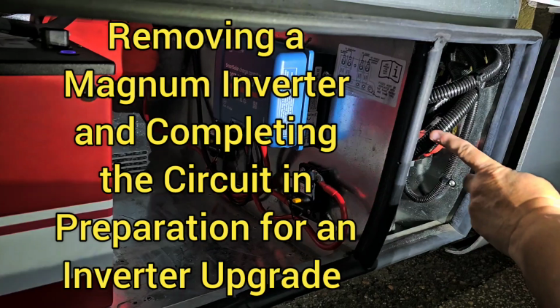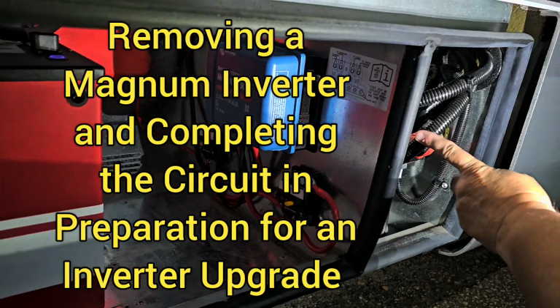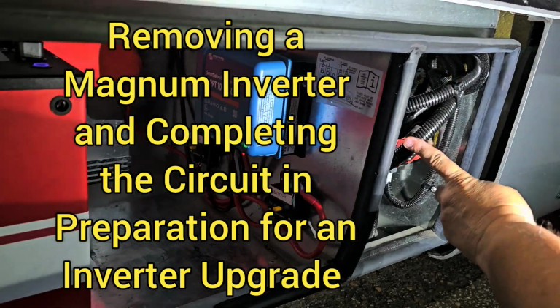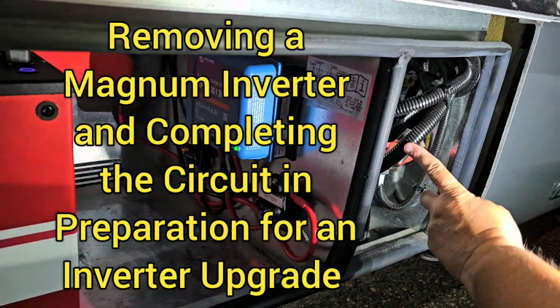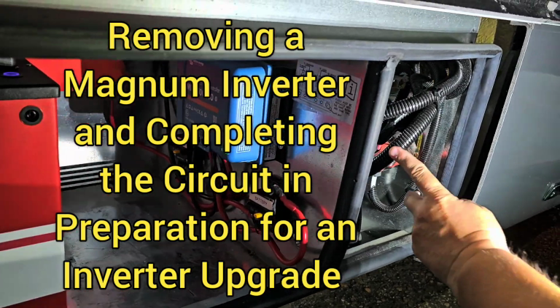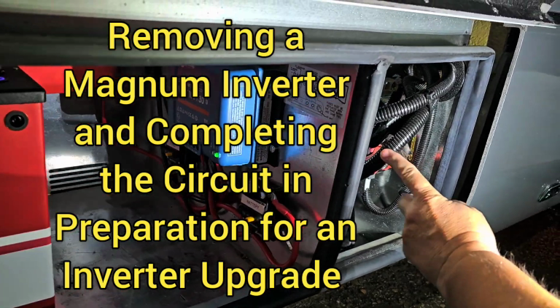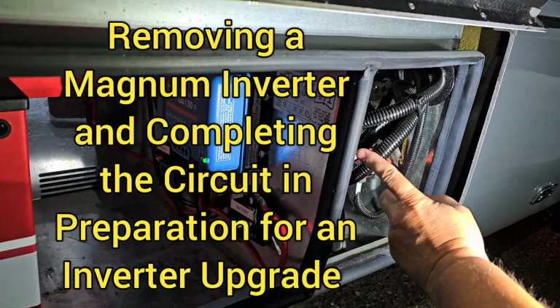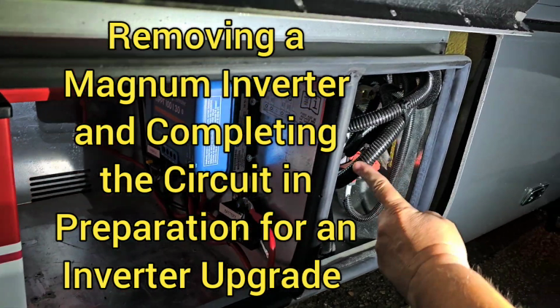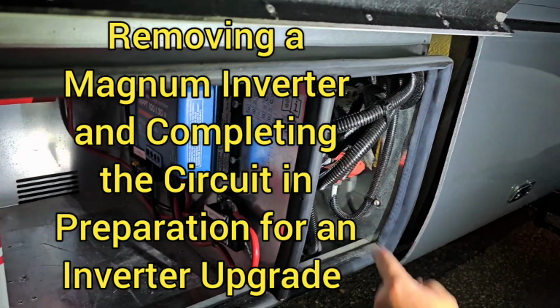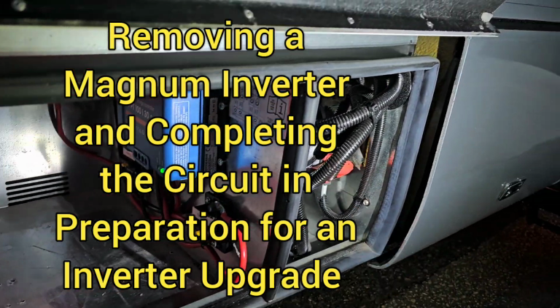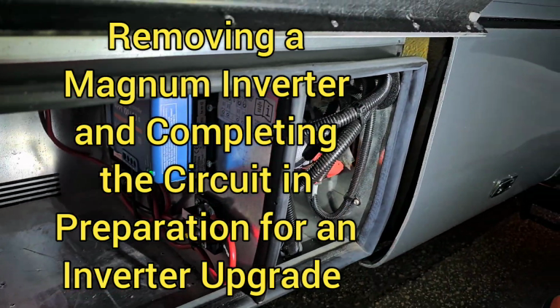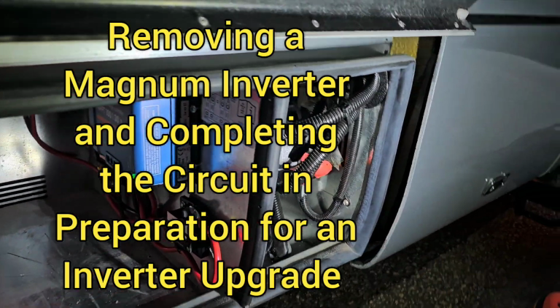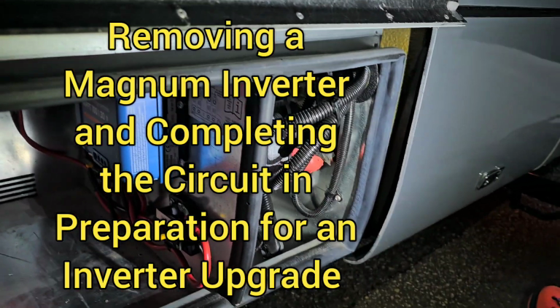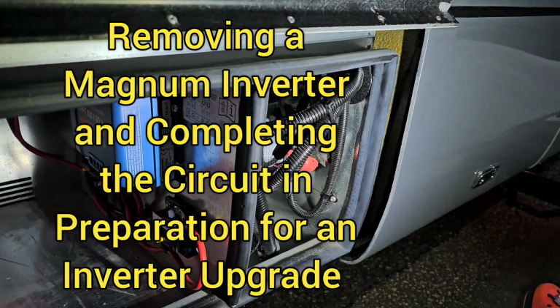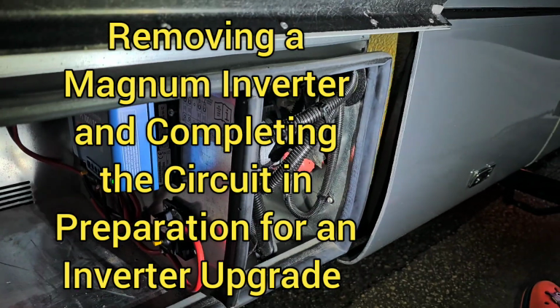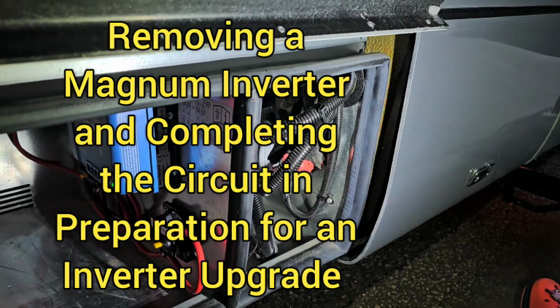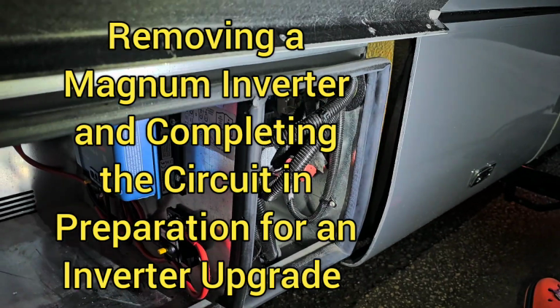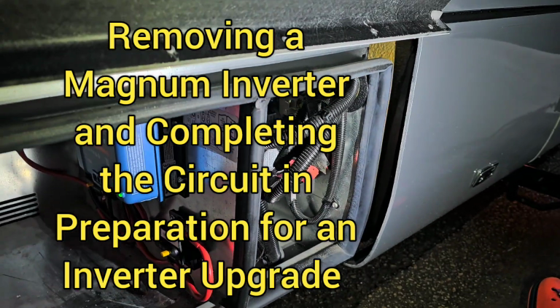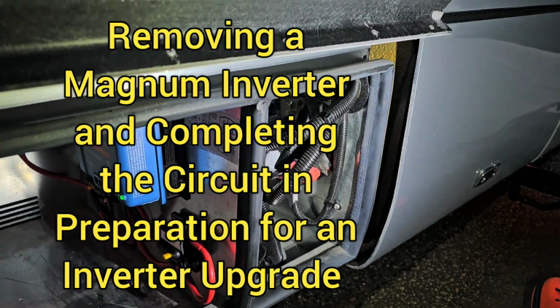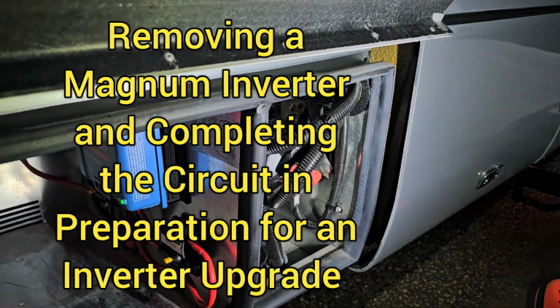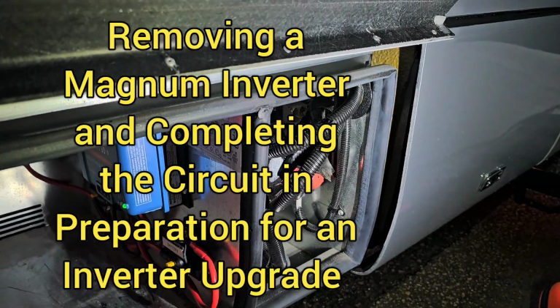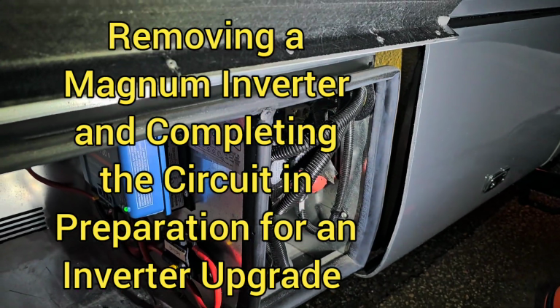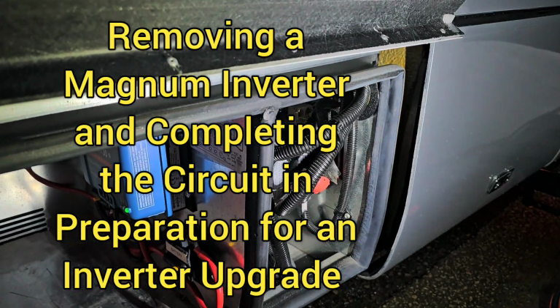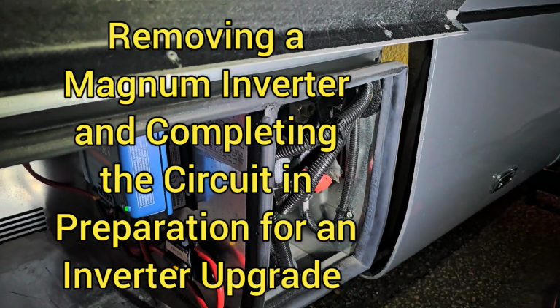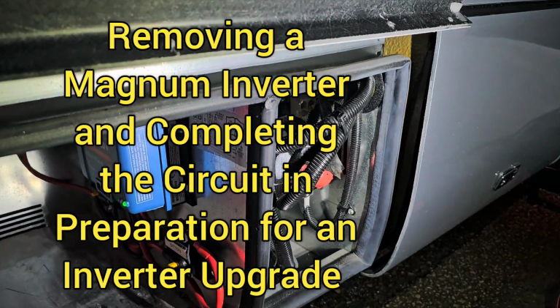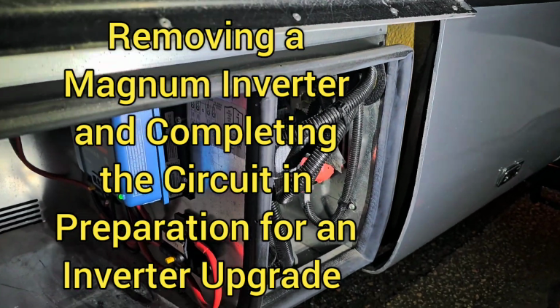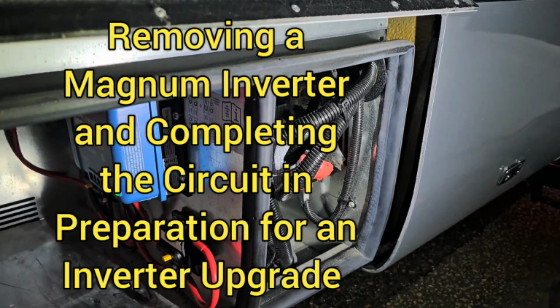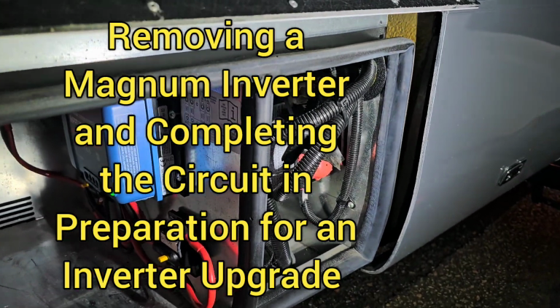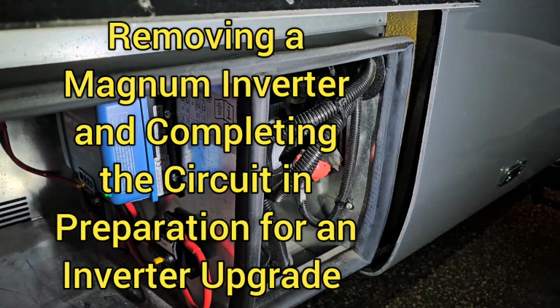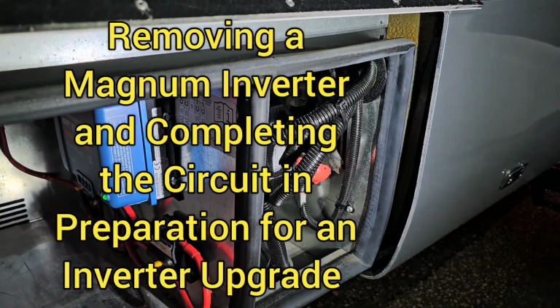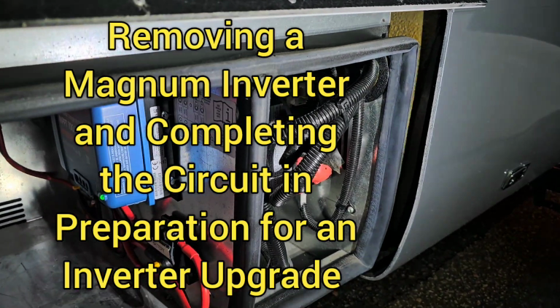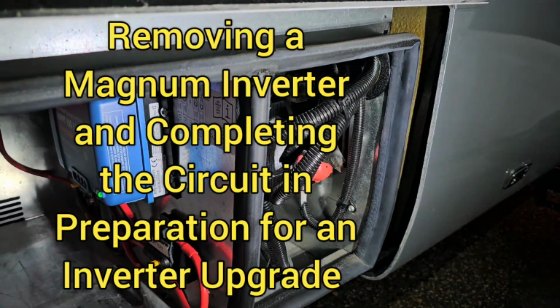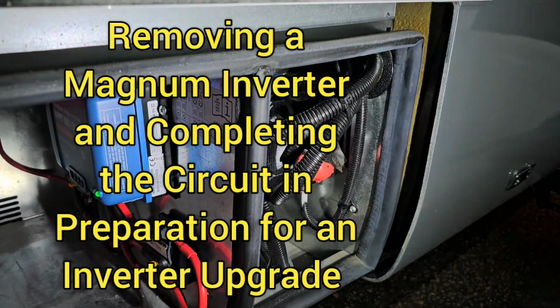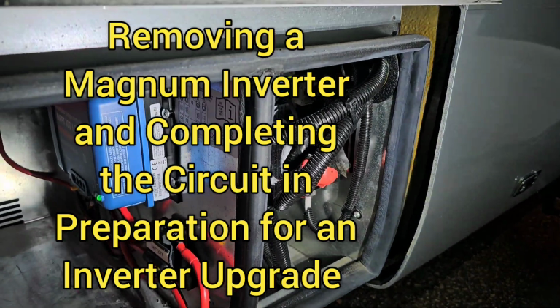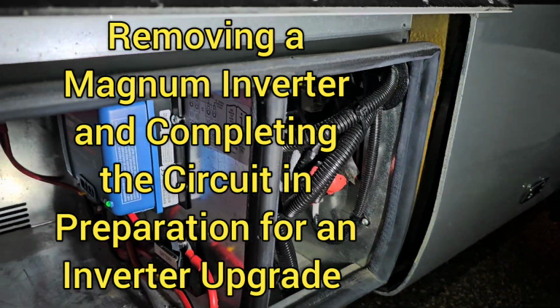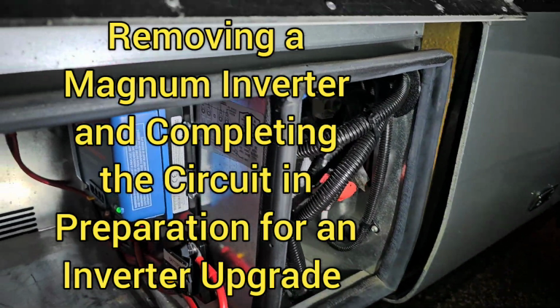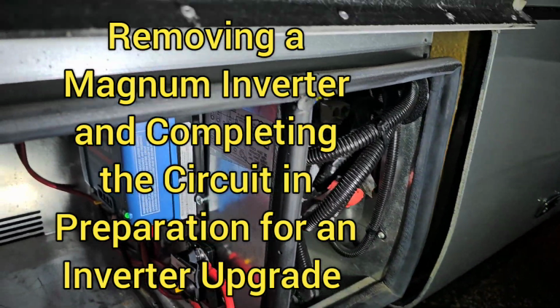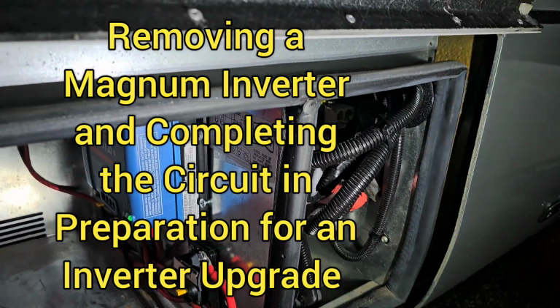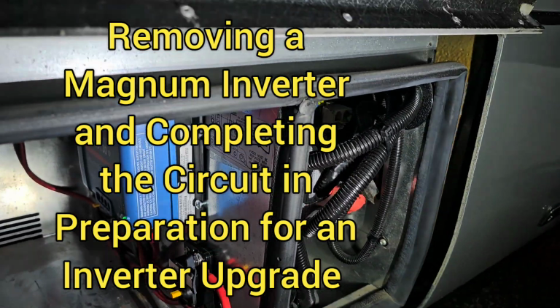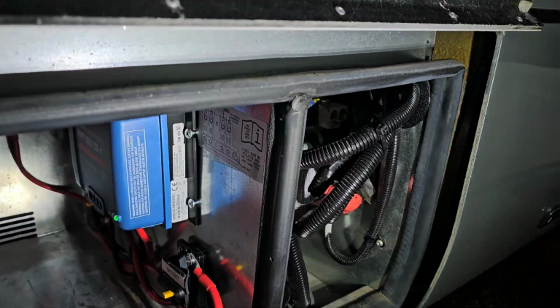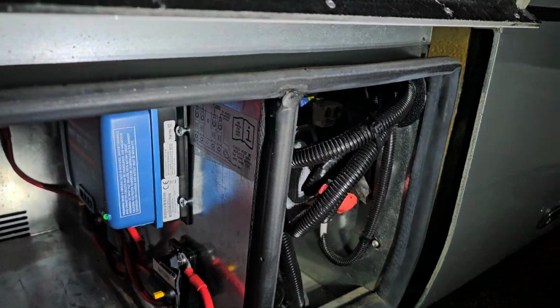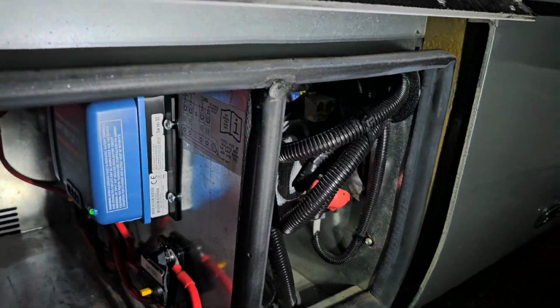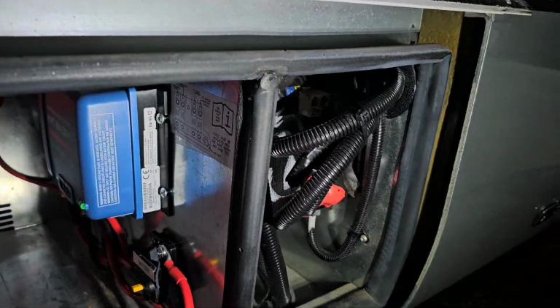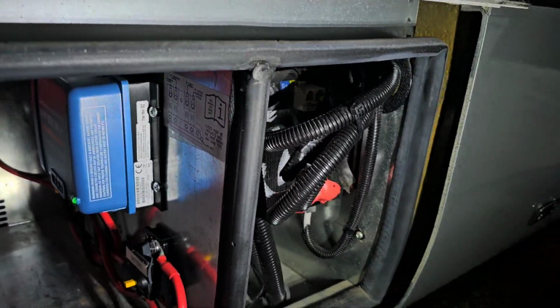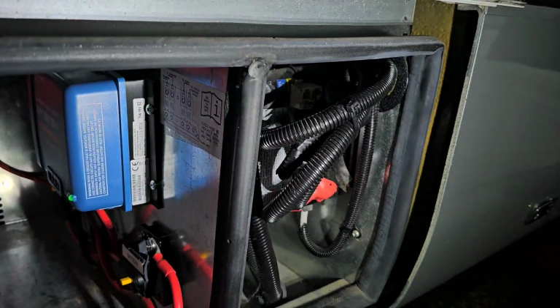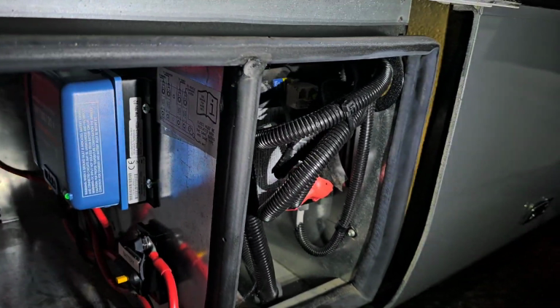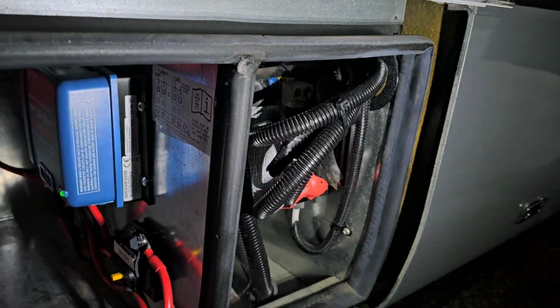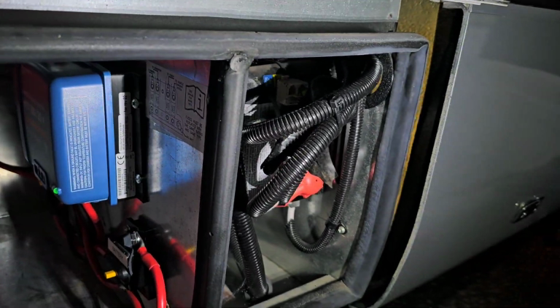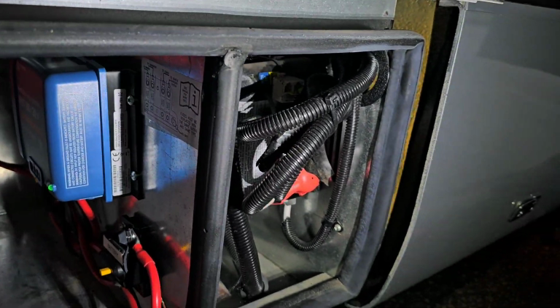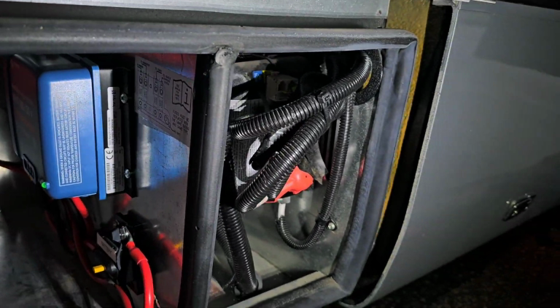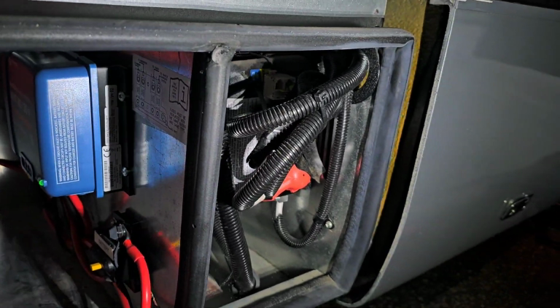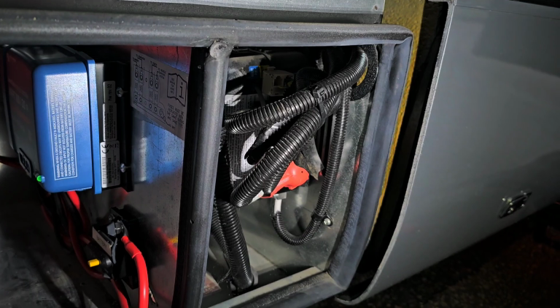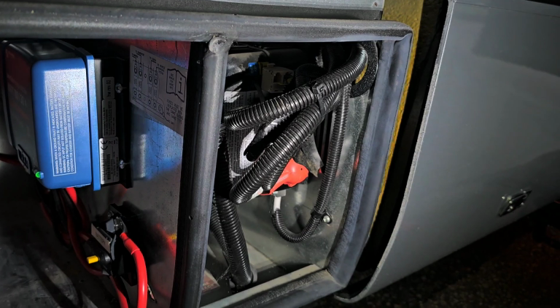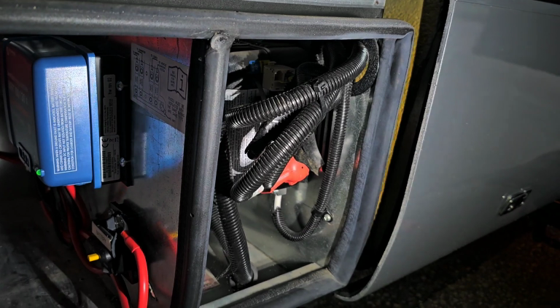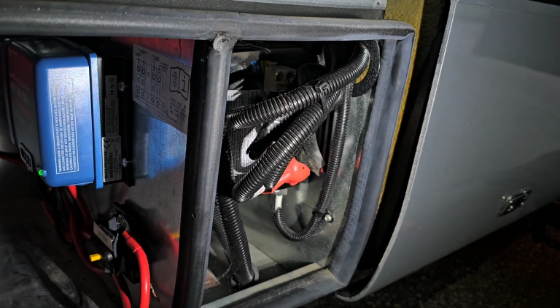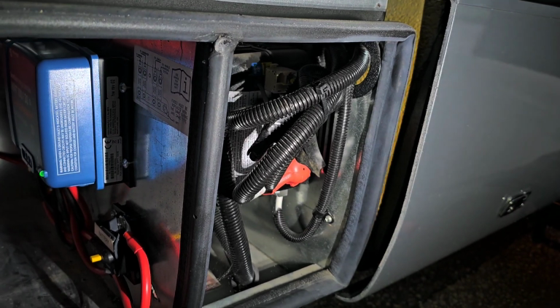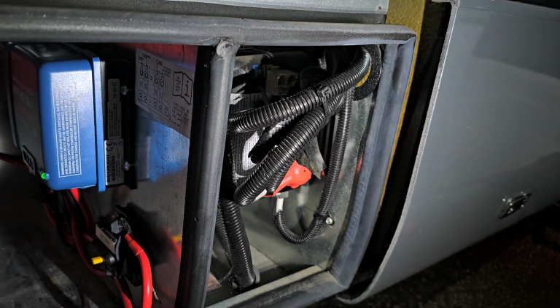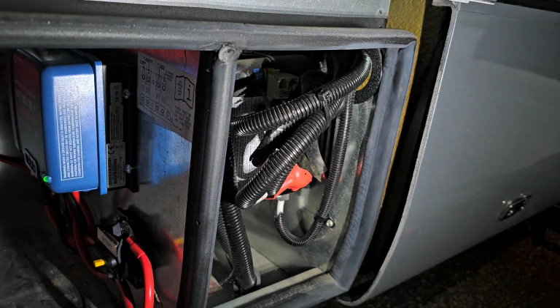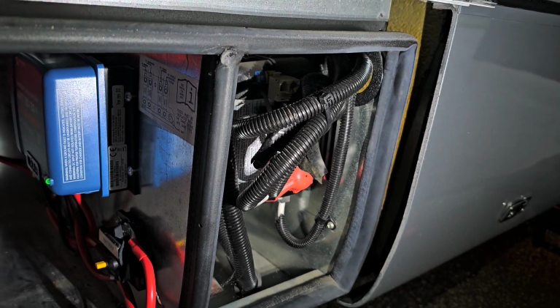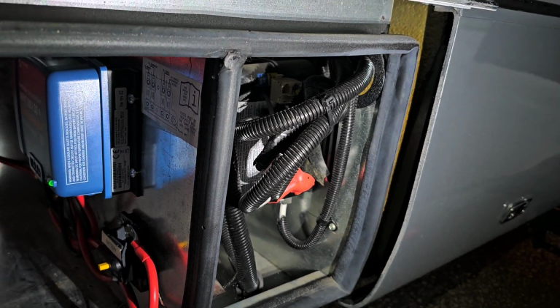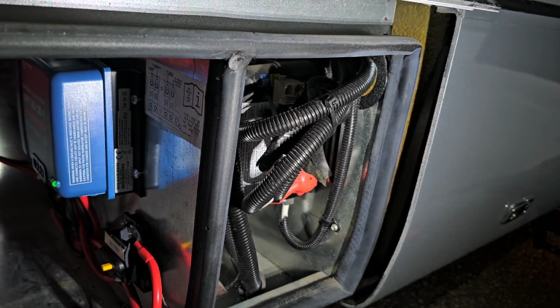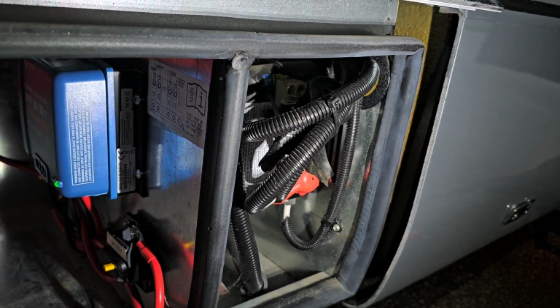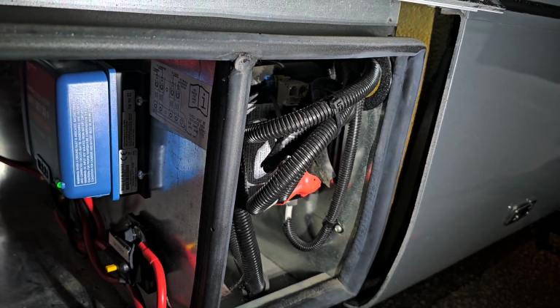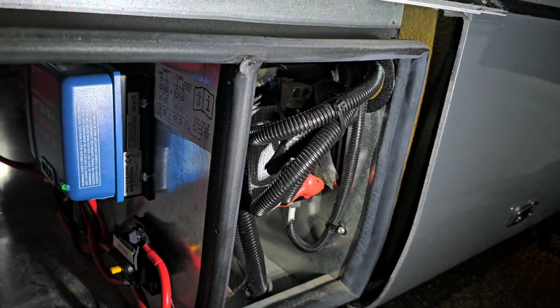He's got a Magnum 1000 watt inverter, so we're going to be replacing that with the 3000.